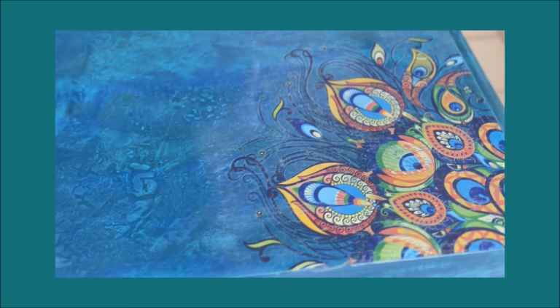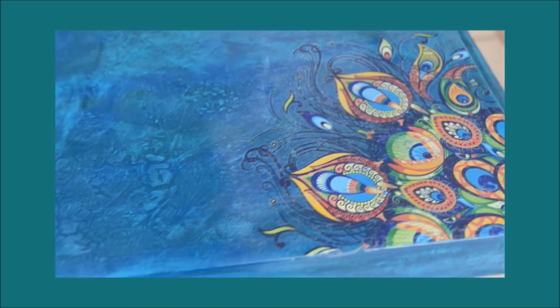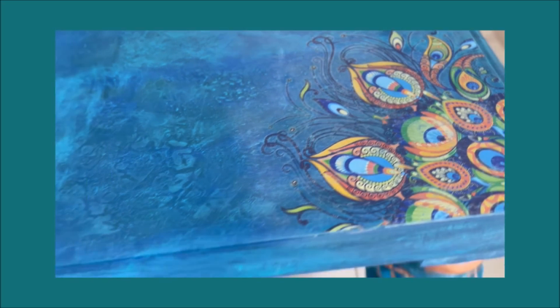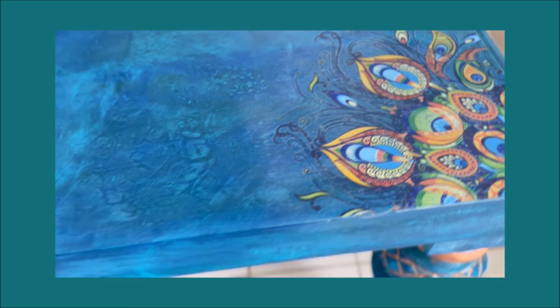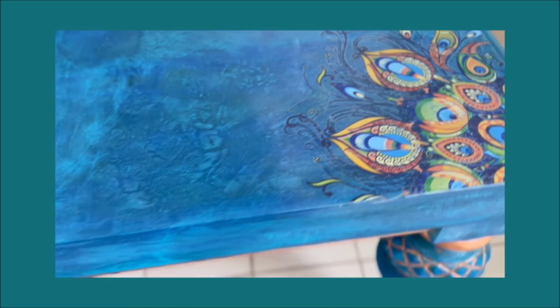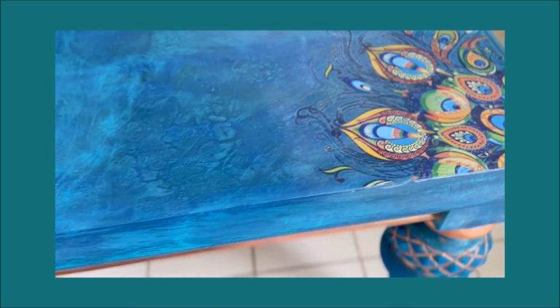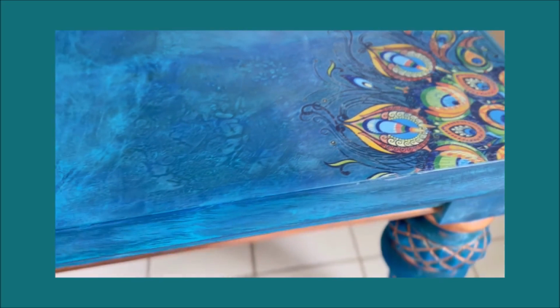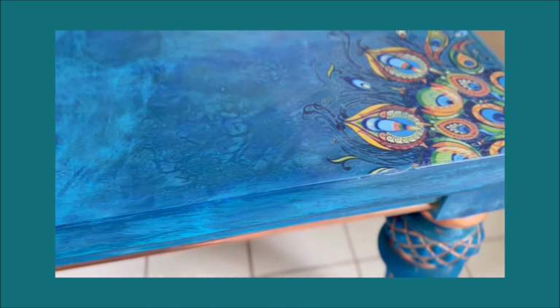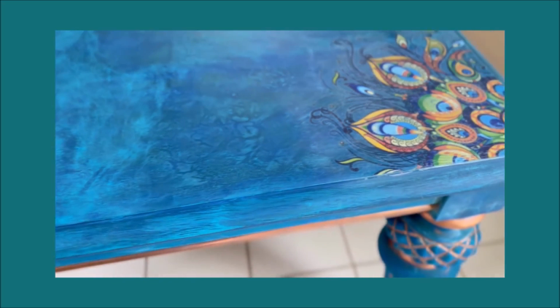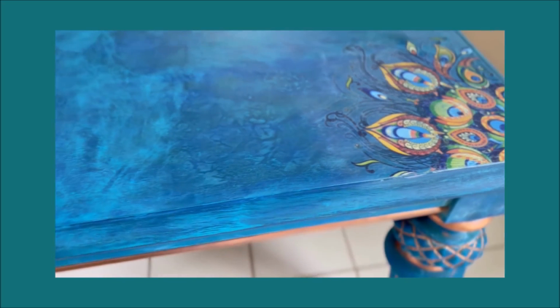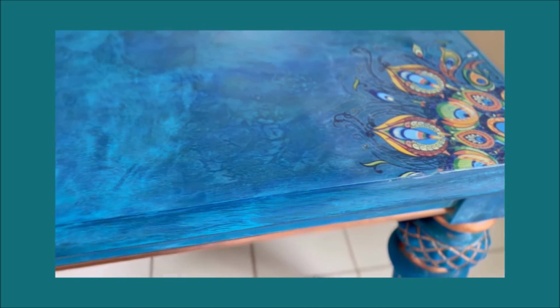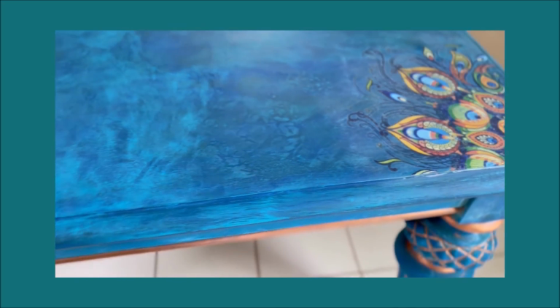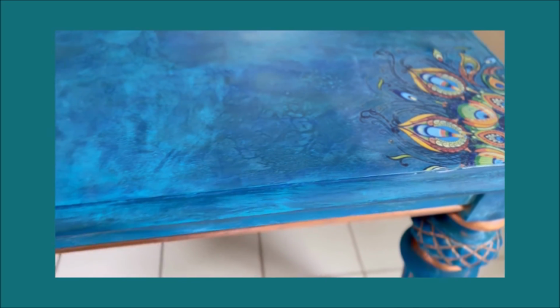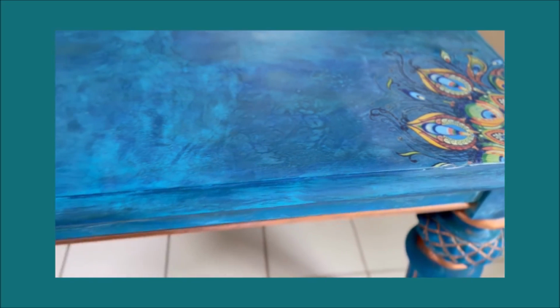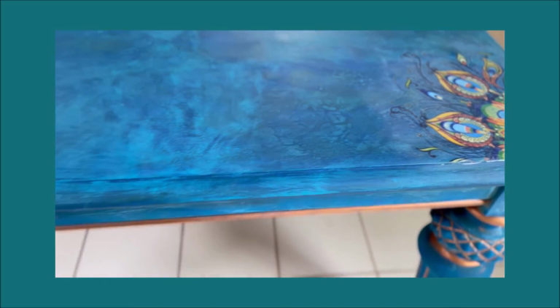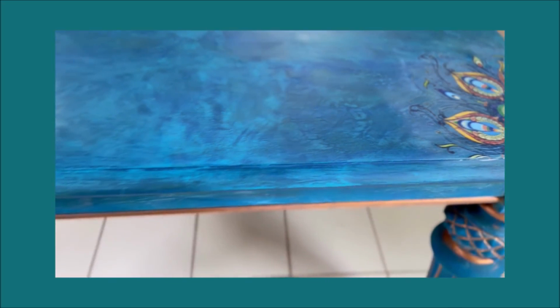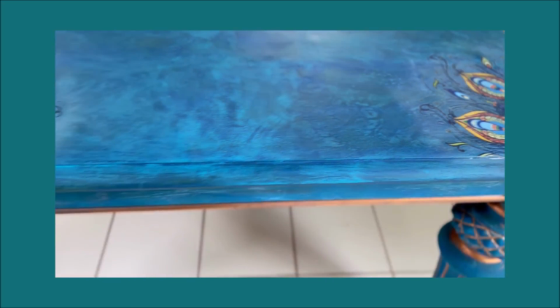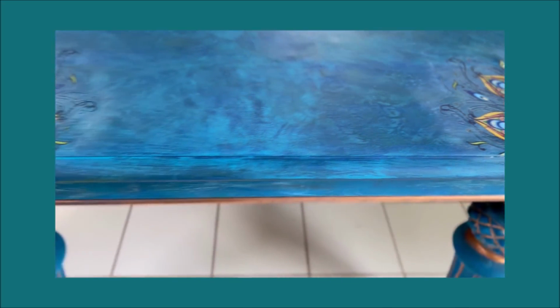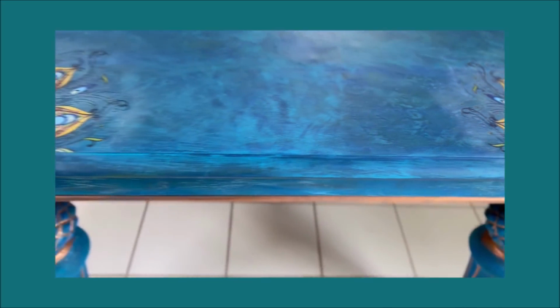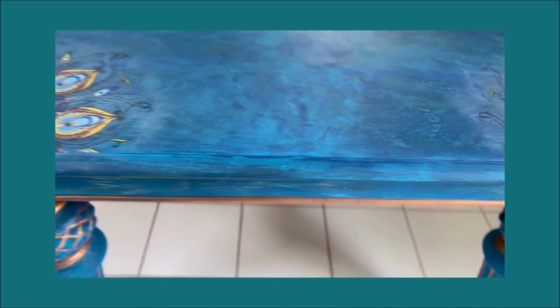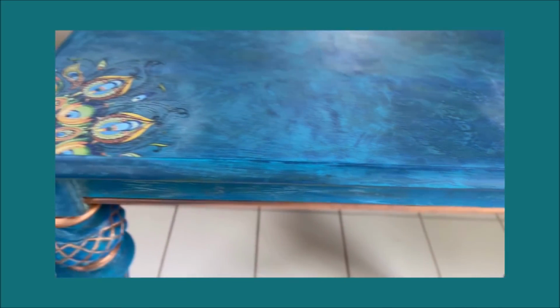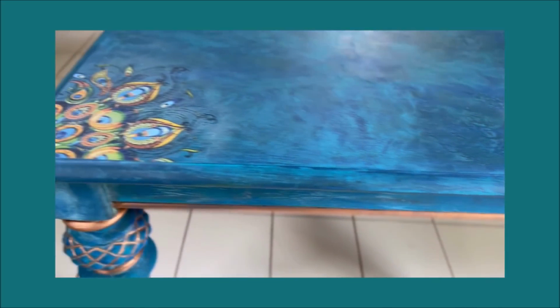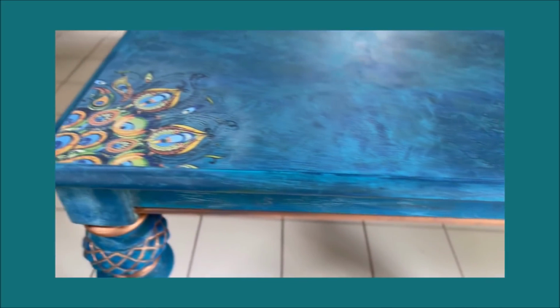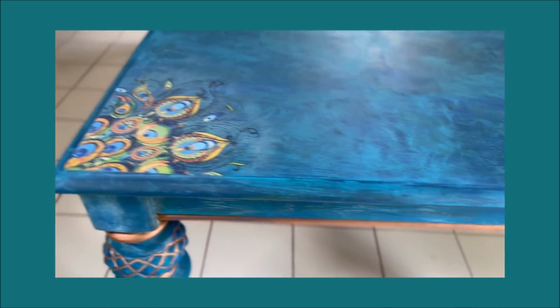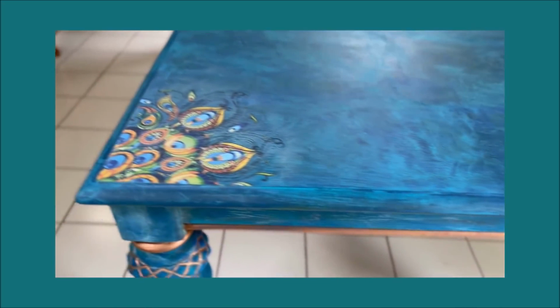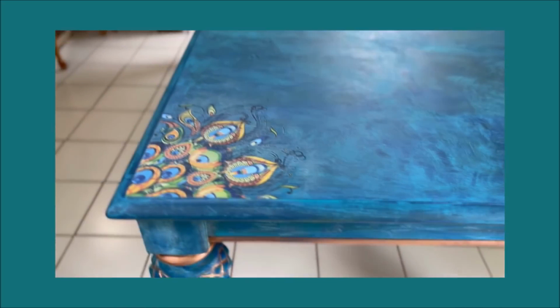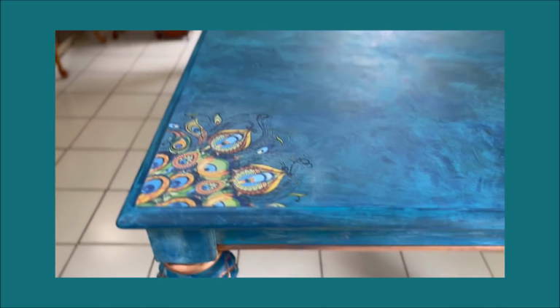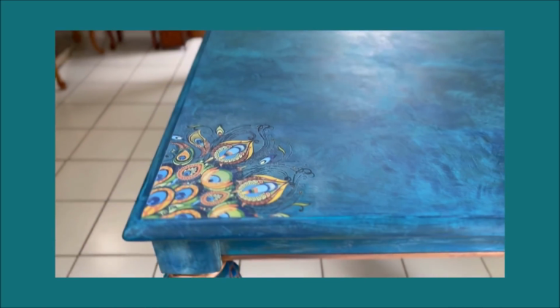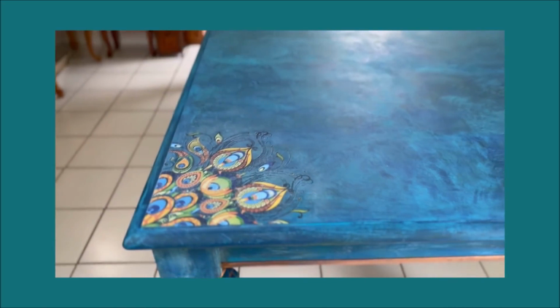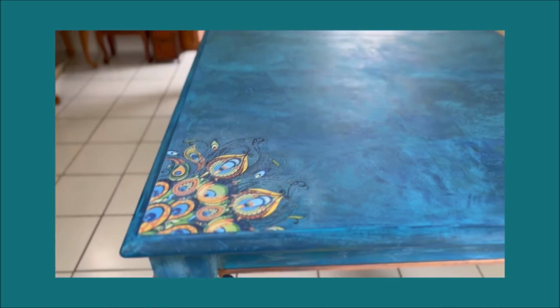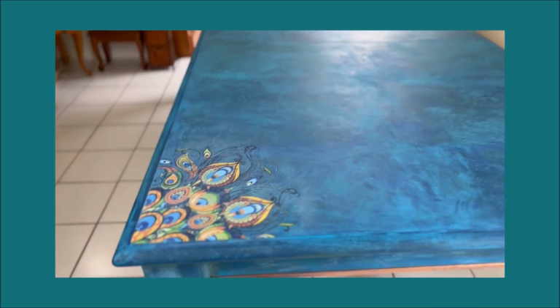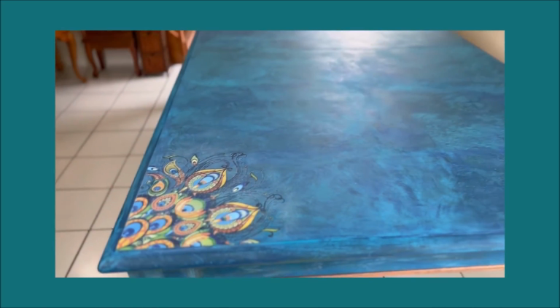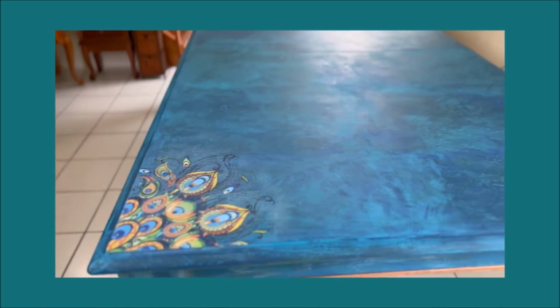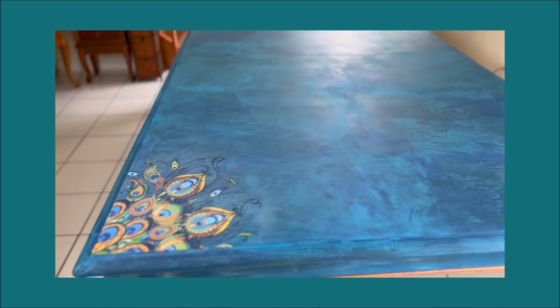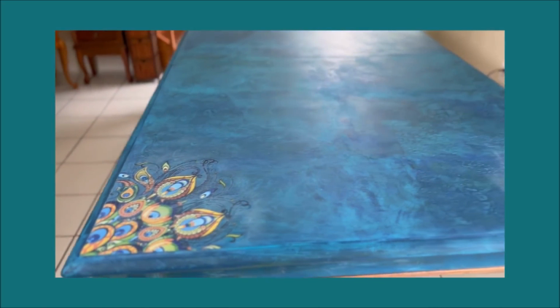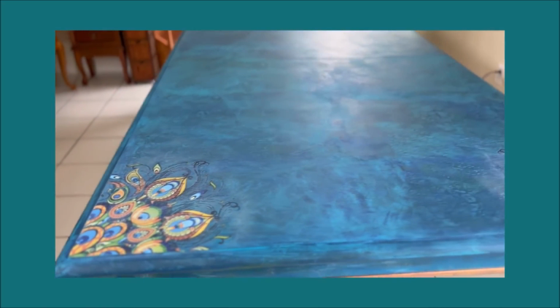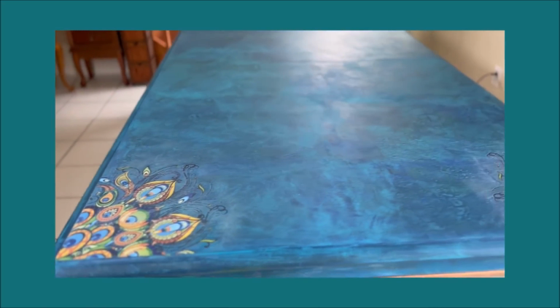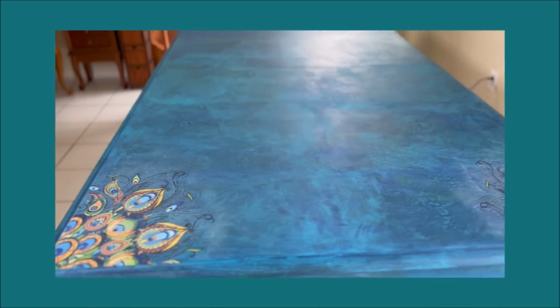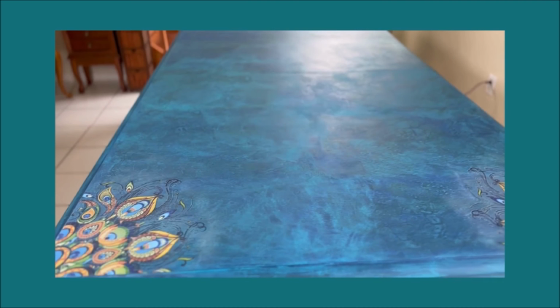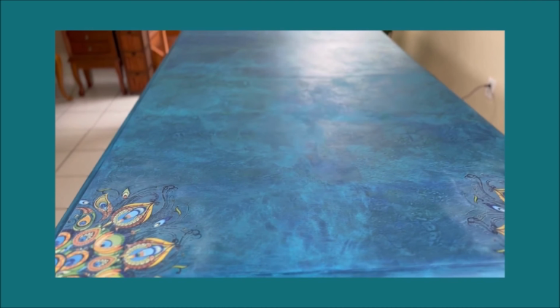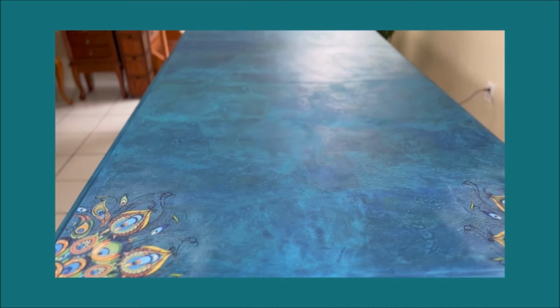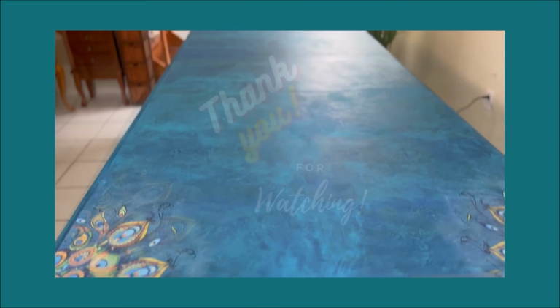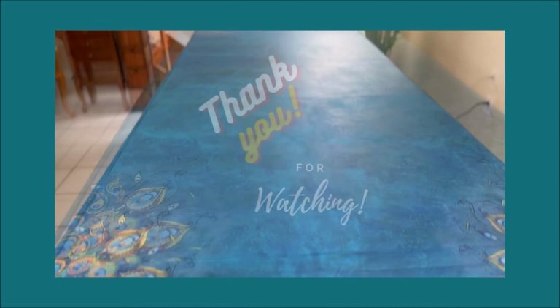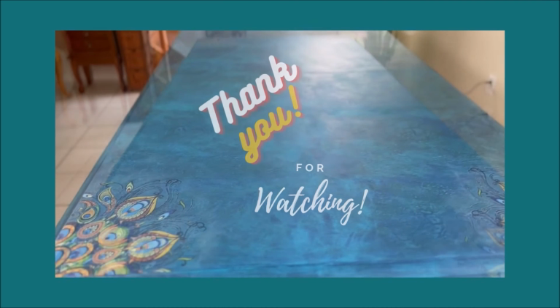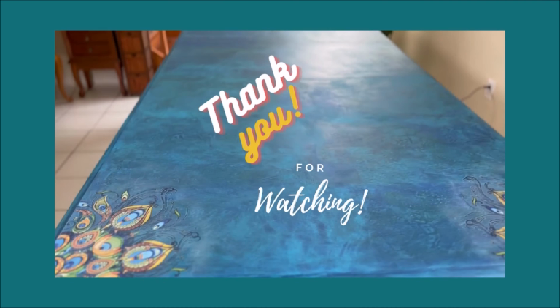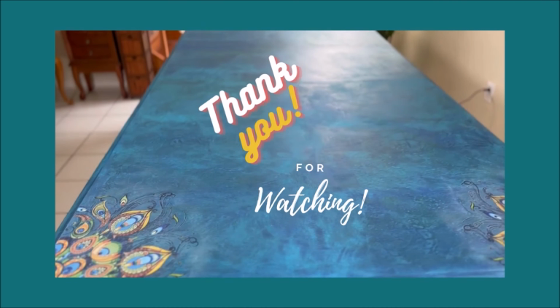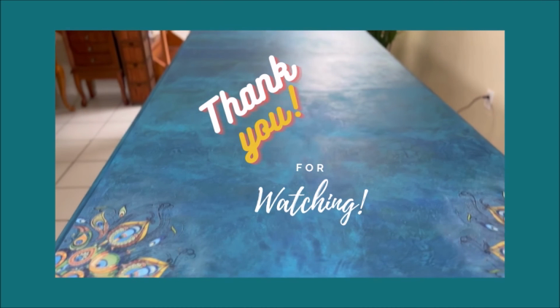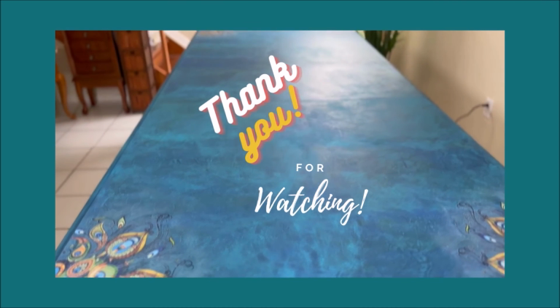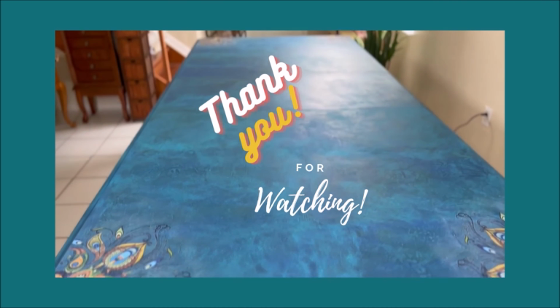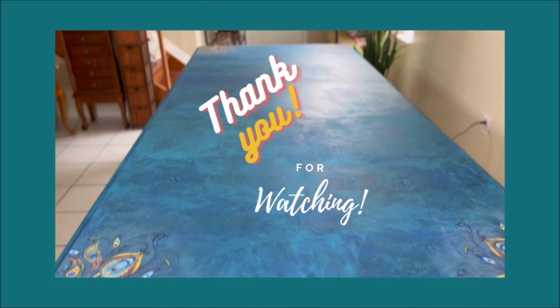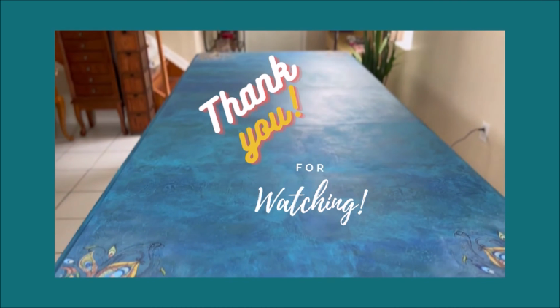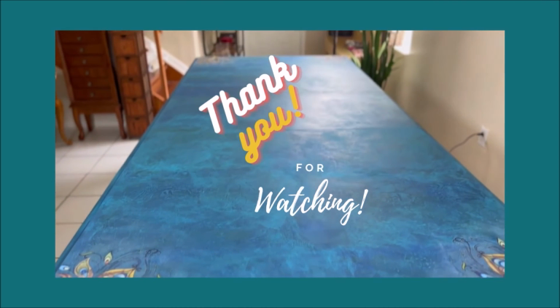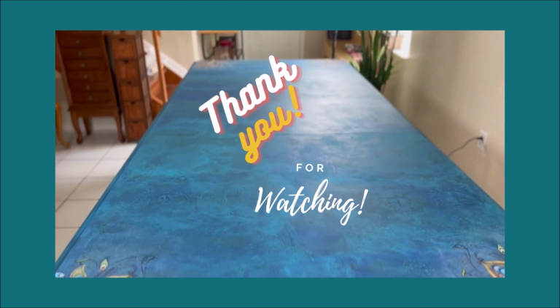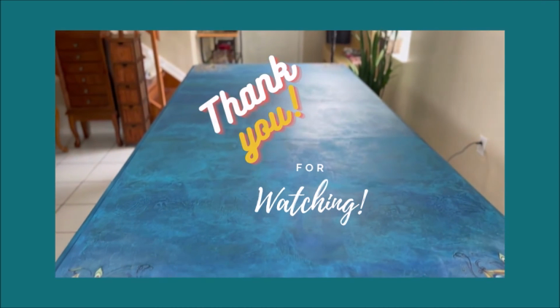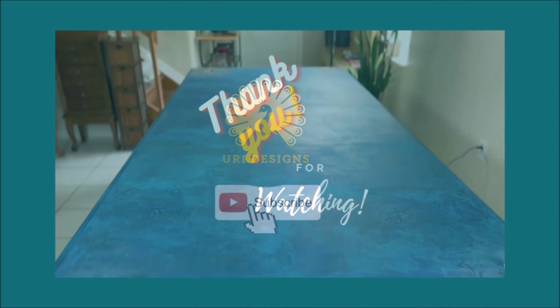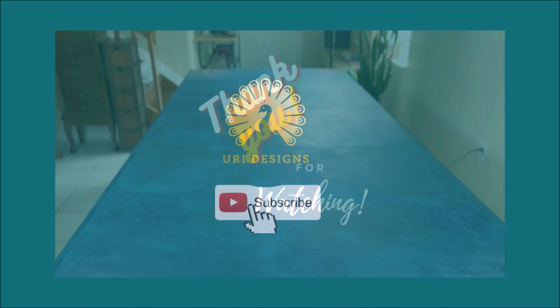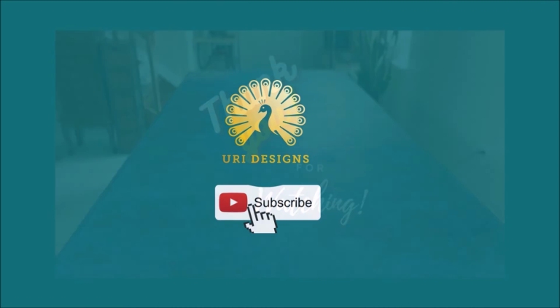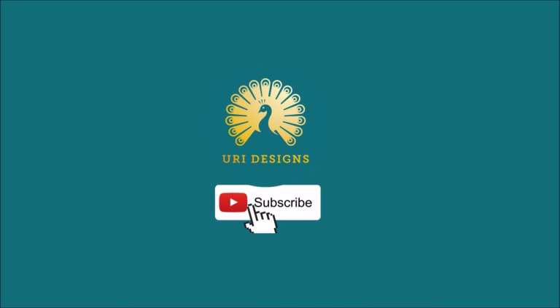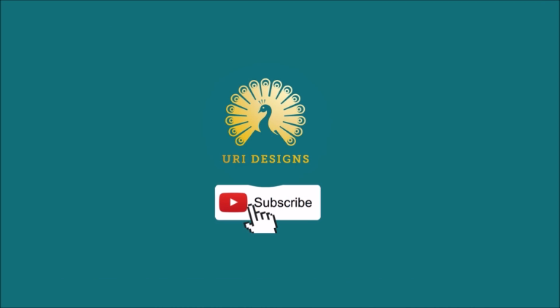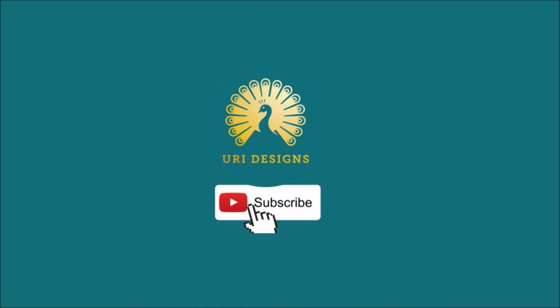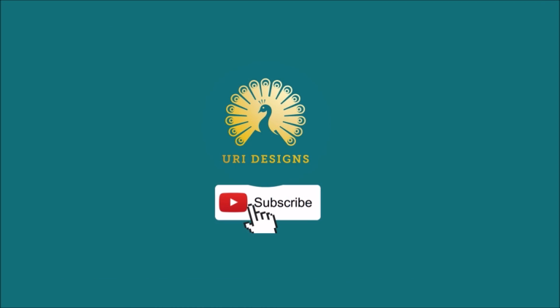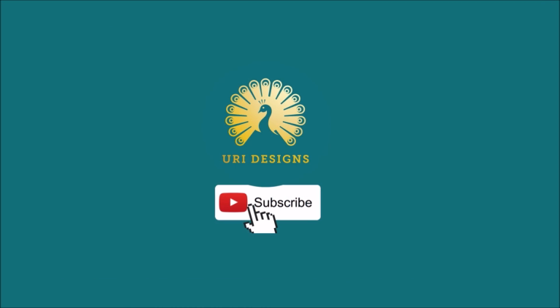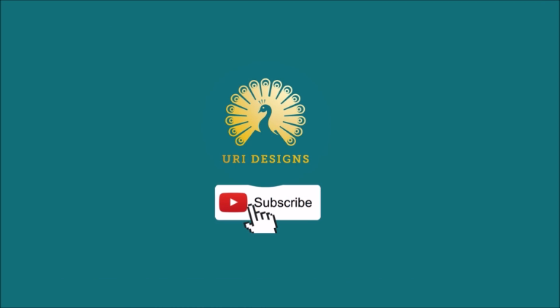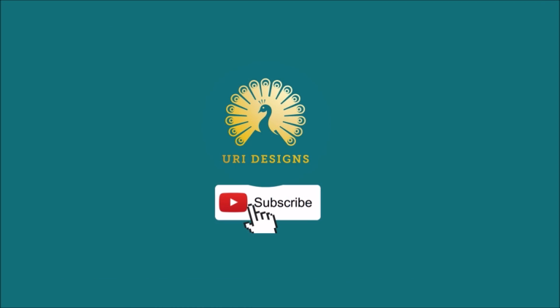I really hope you enjoyed this tutorial. Please let me know if you have any questions. Until next time — goodbye!